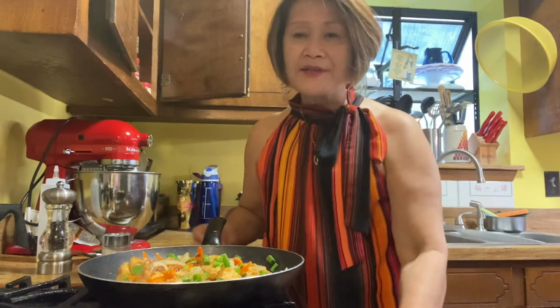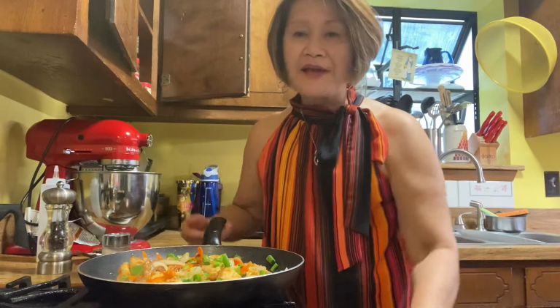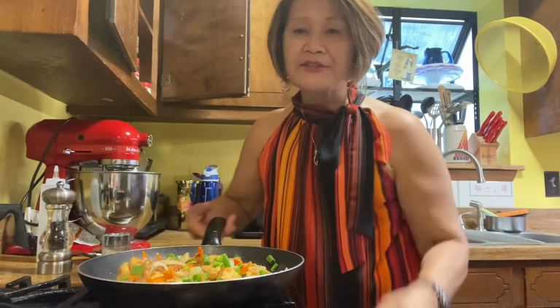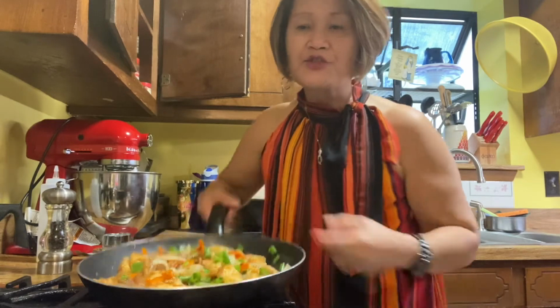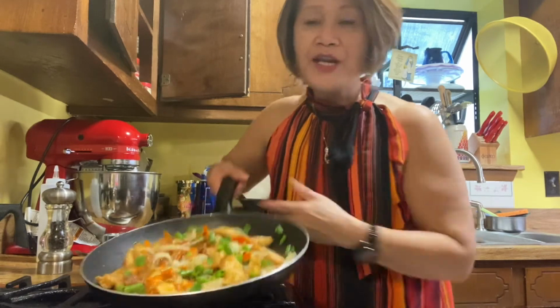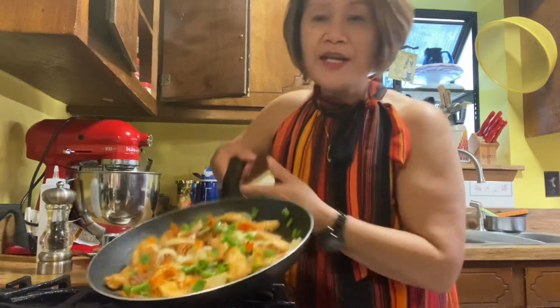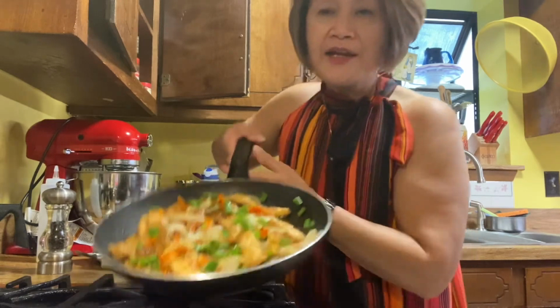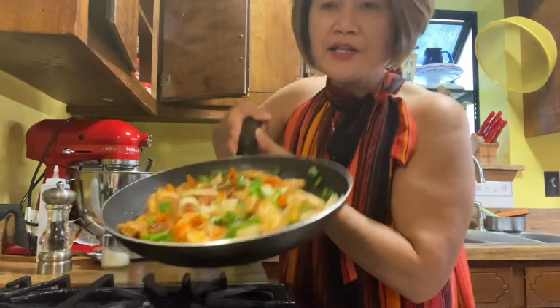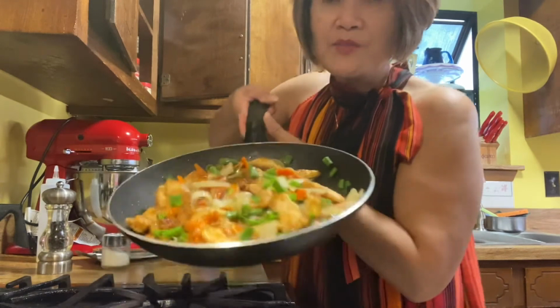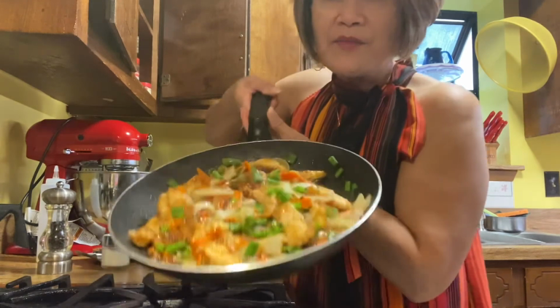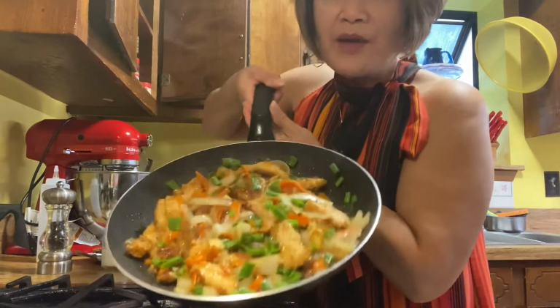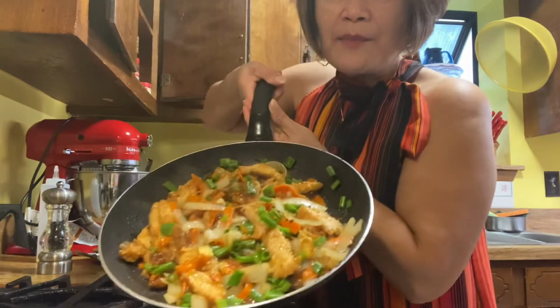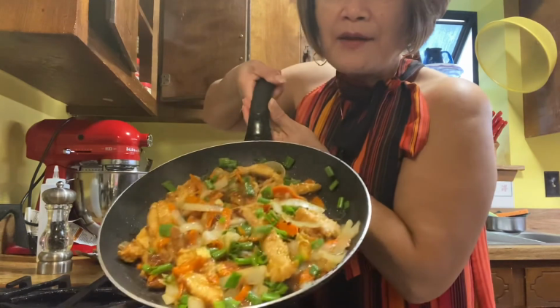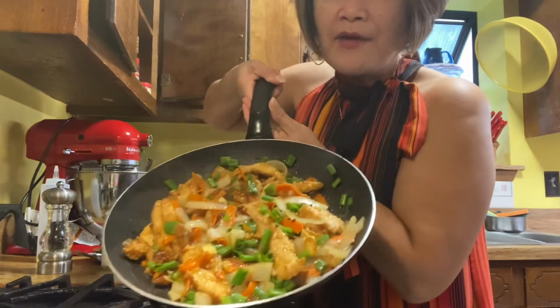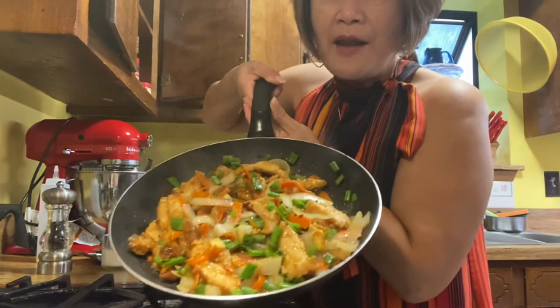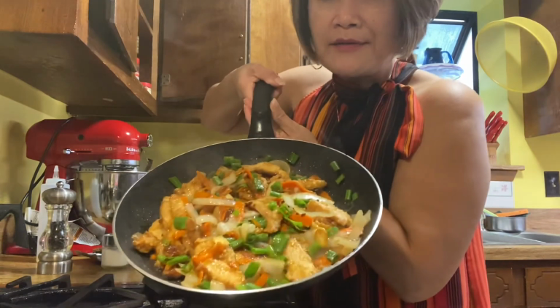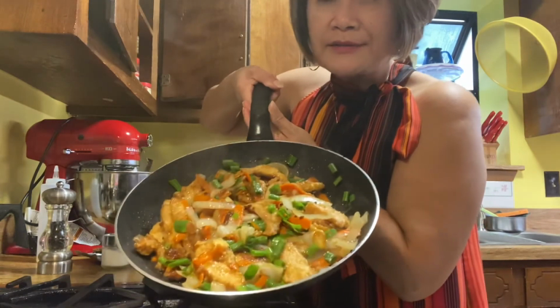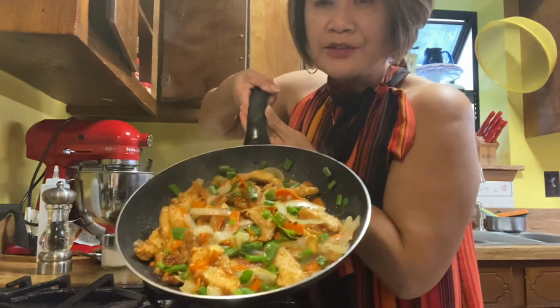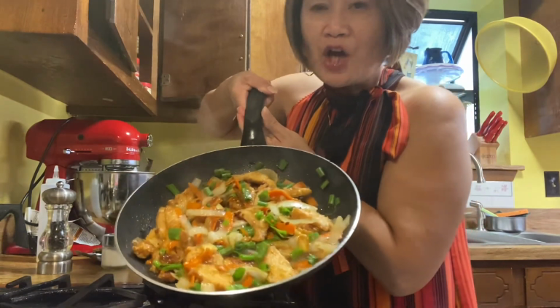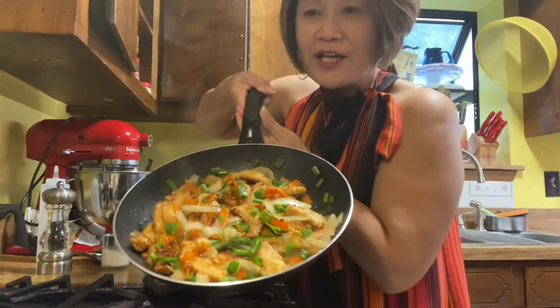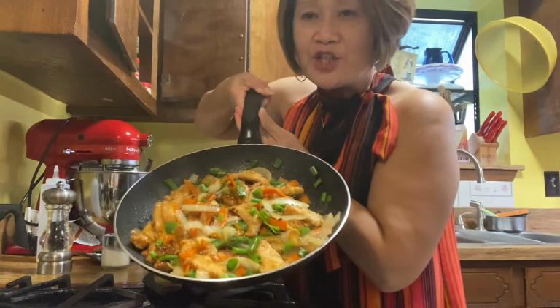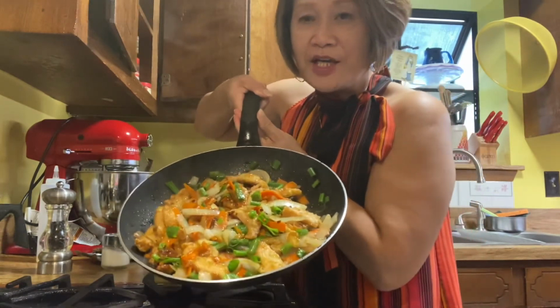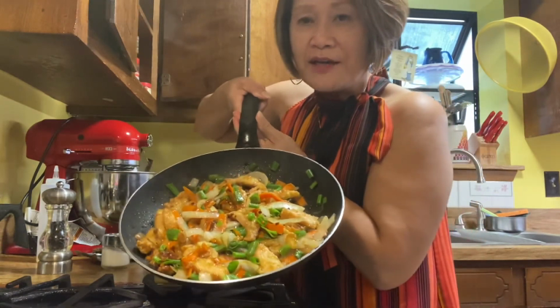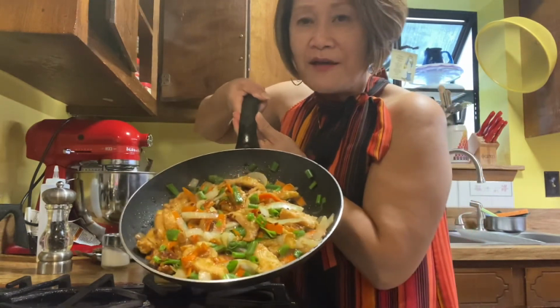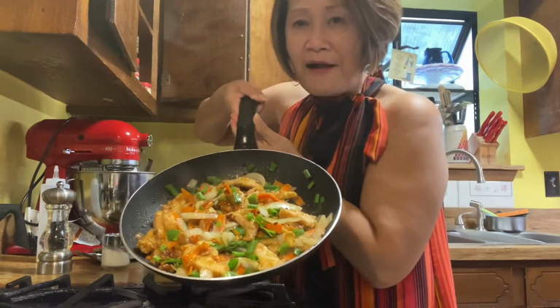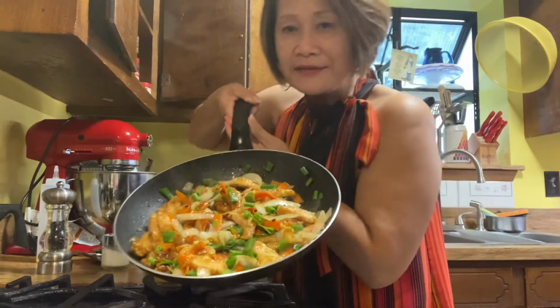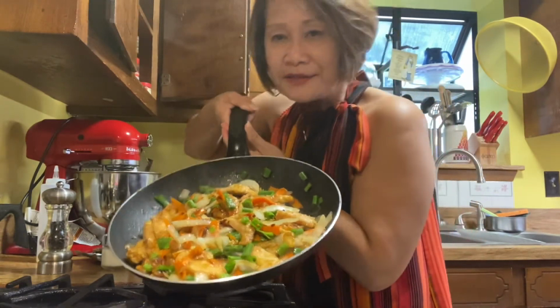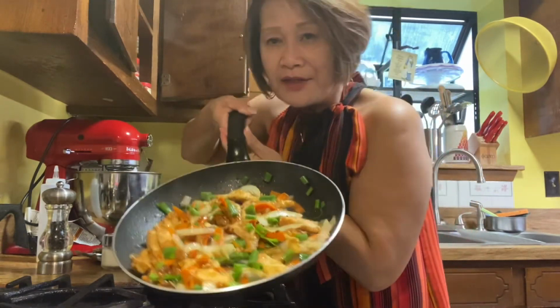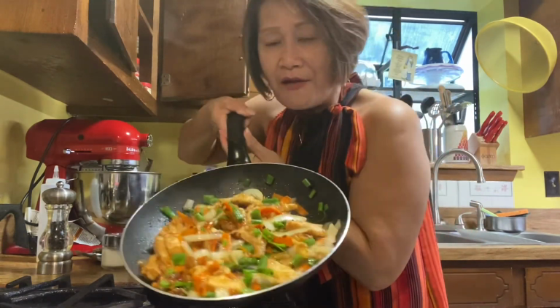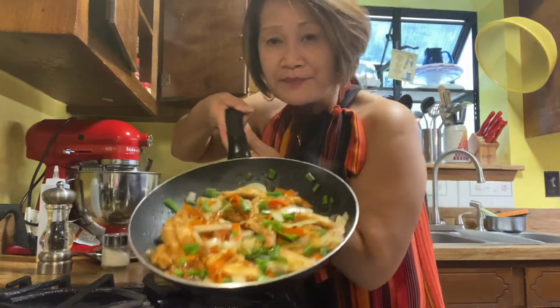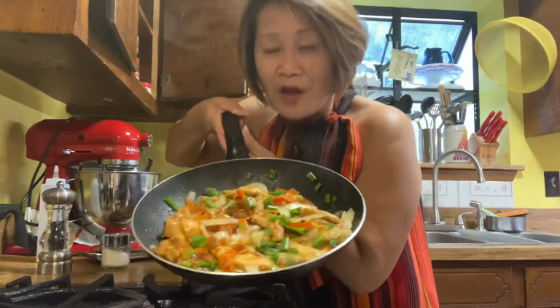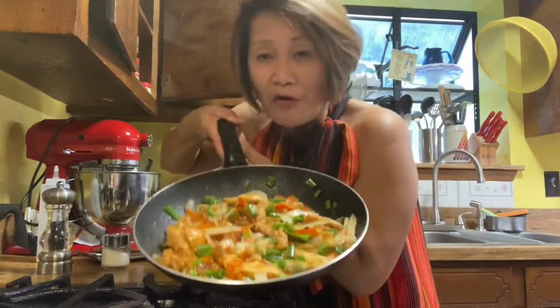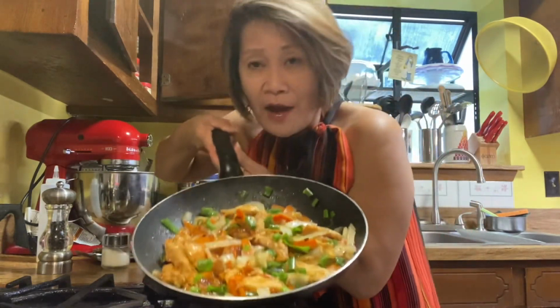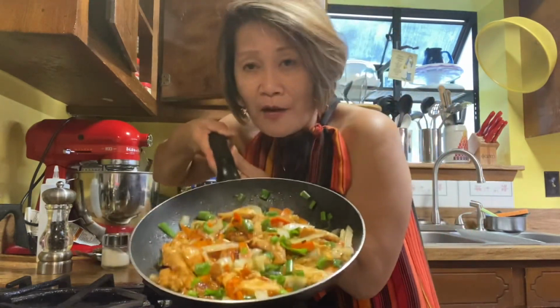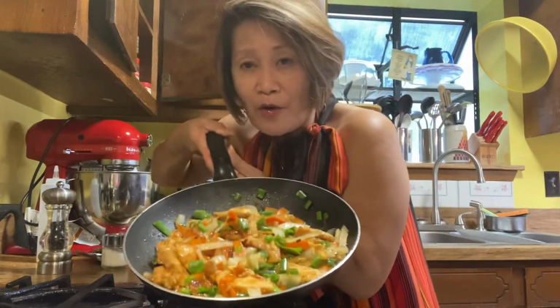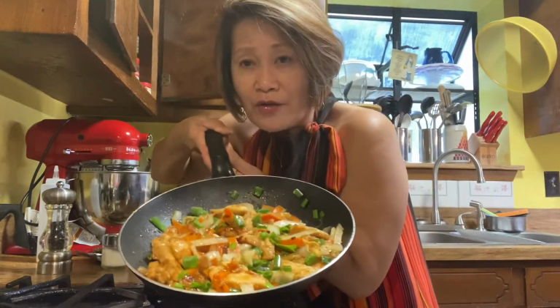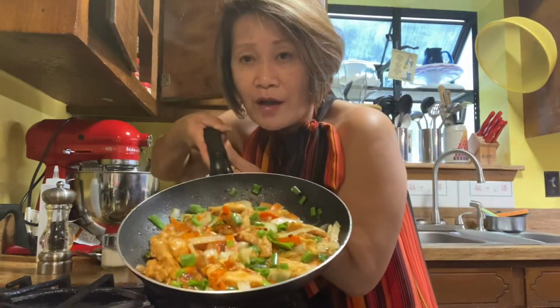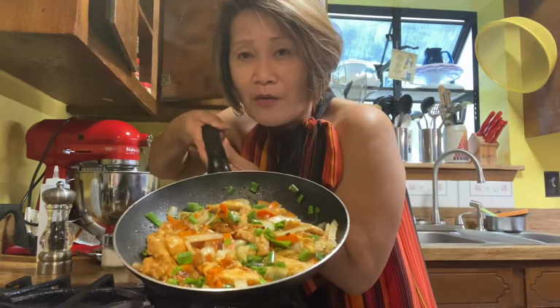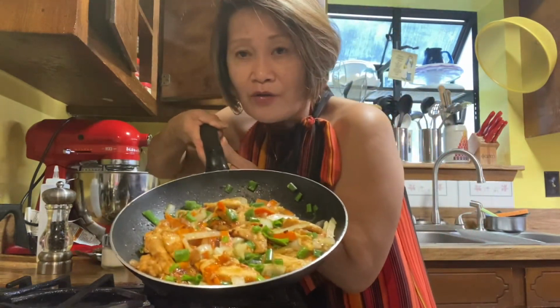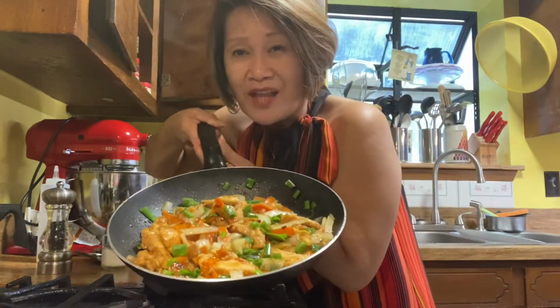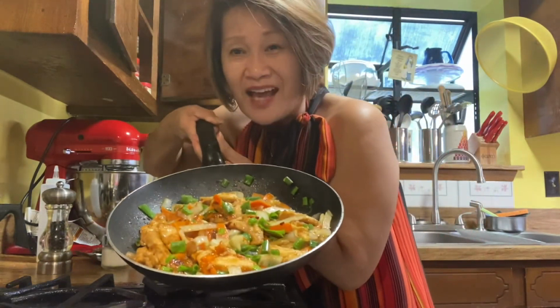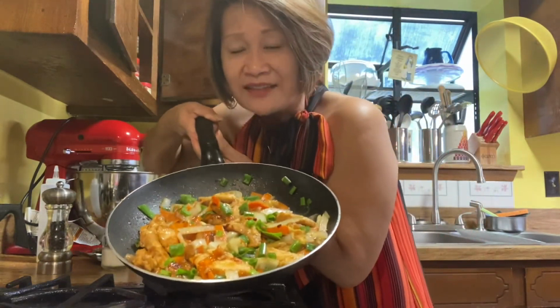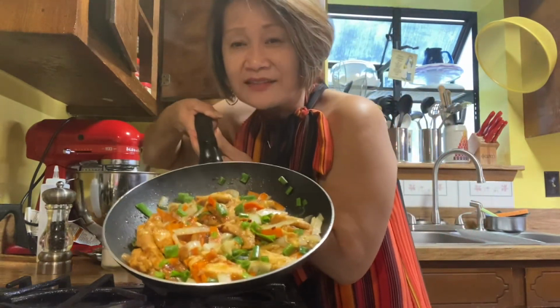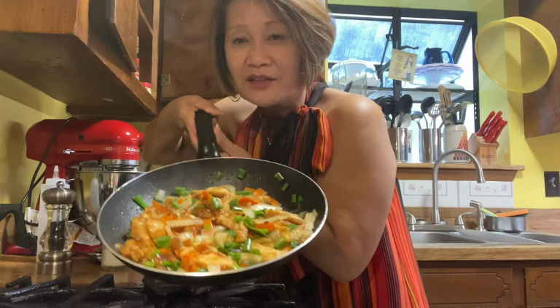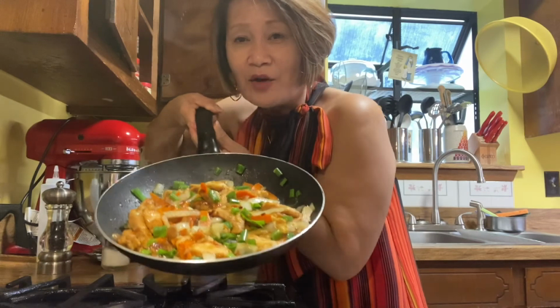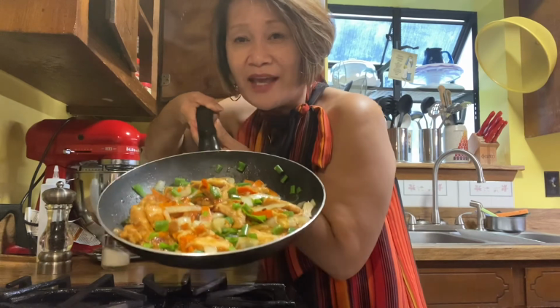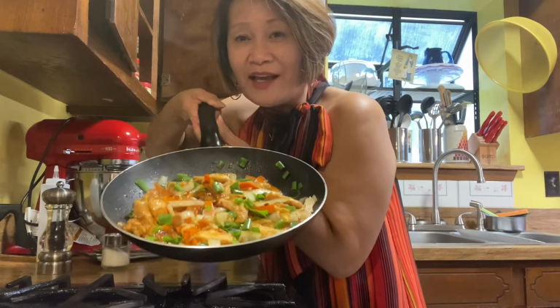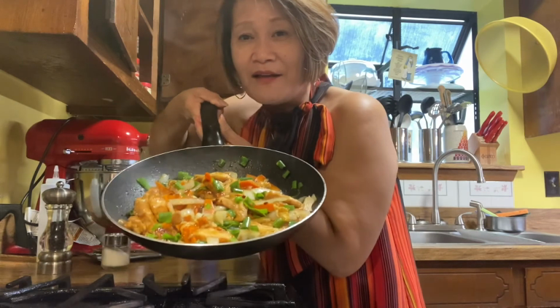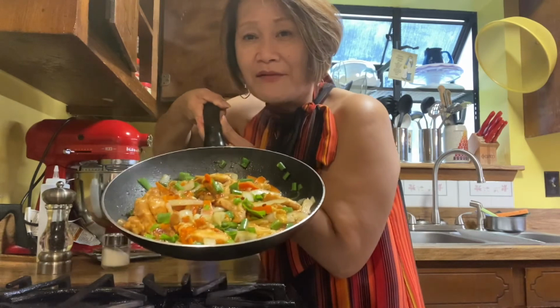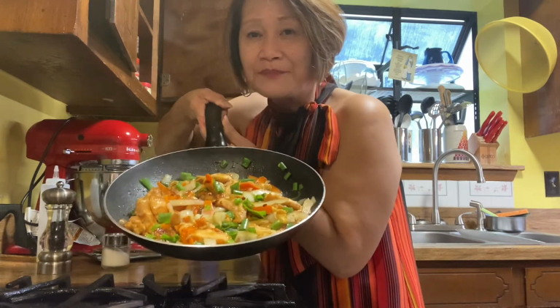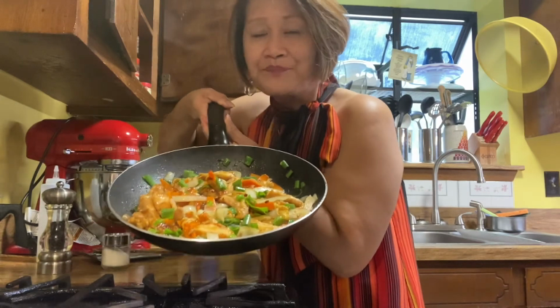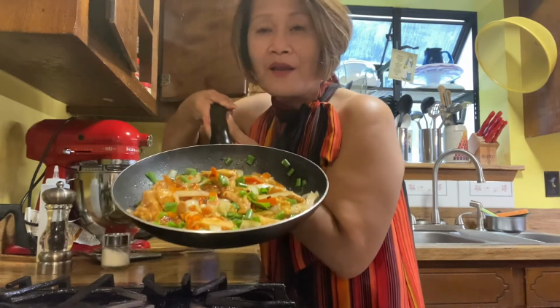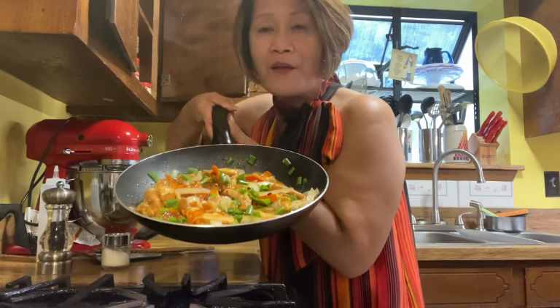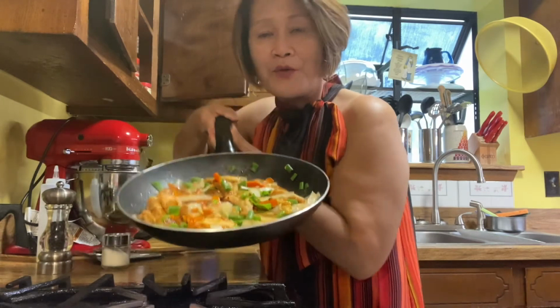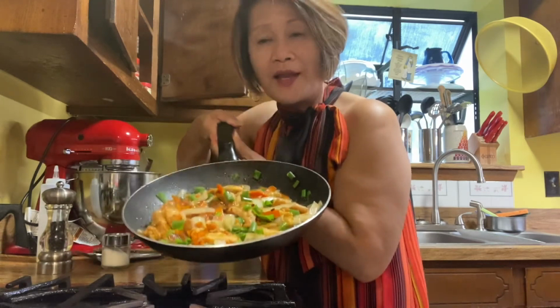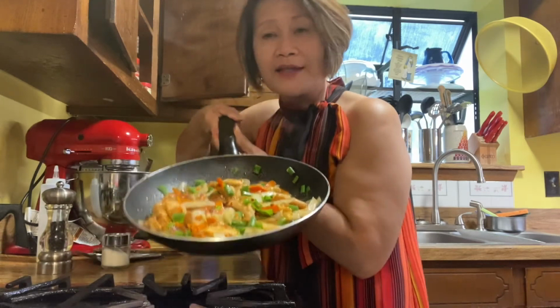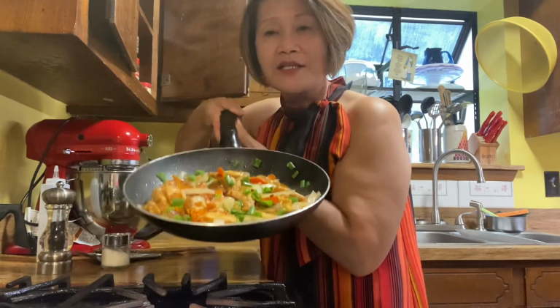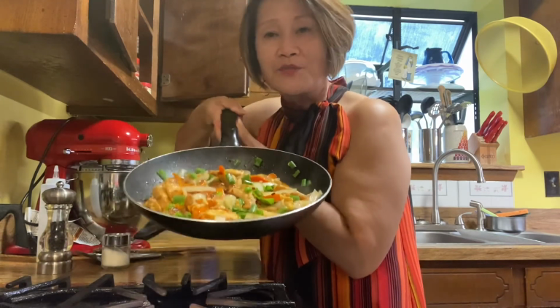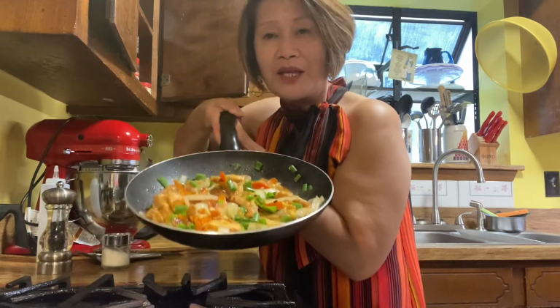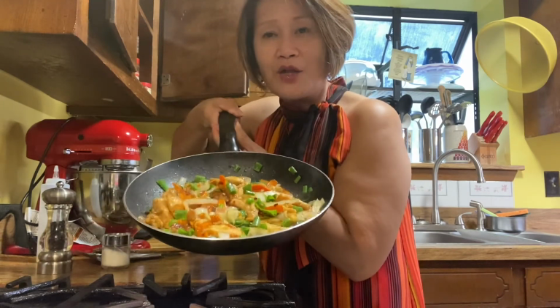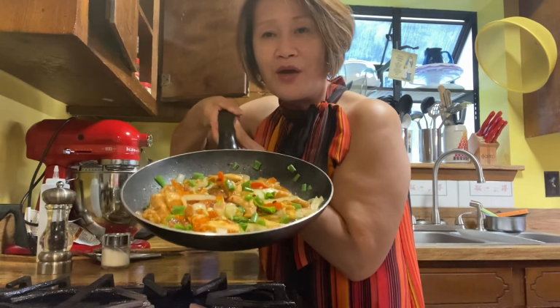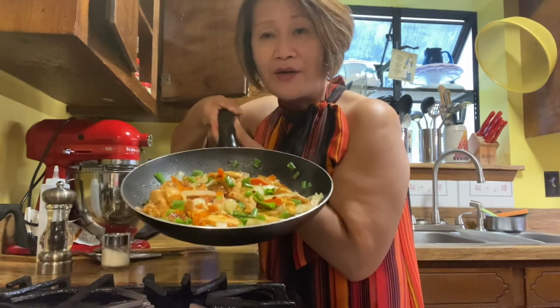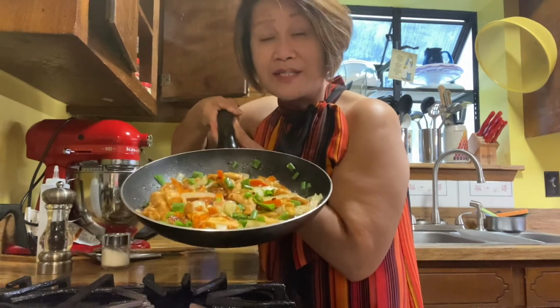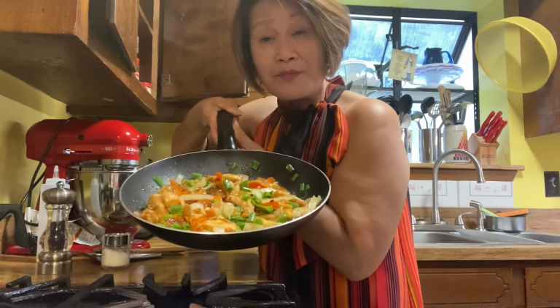It's ready! Here's my favorite — Shanghai chicken. How about that? You like it? You like this menu and recipe?